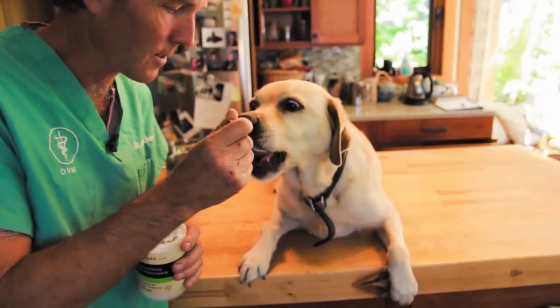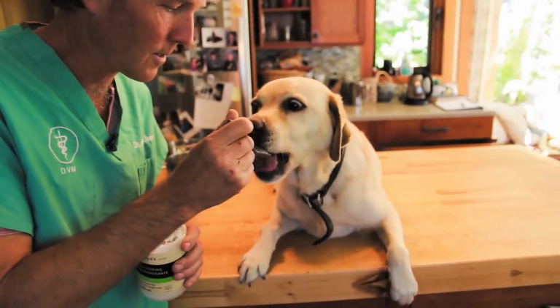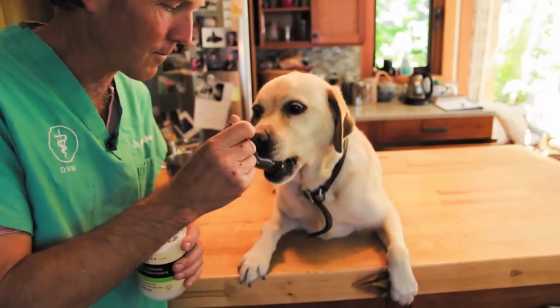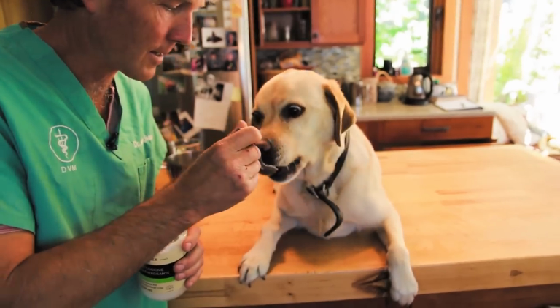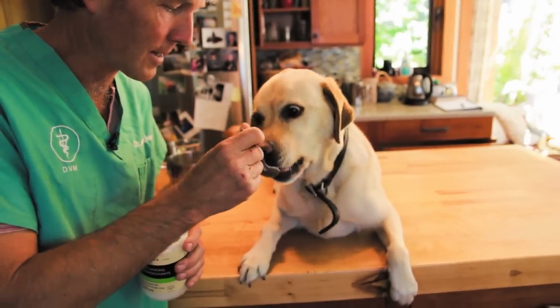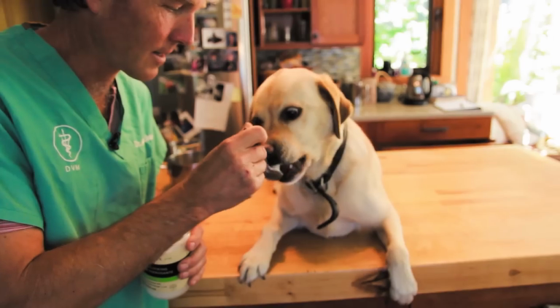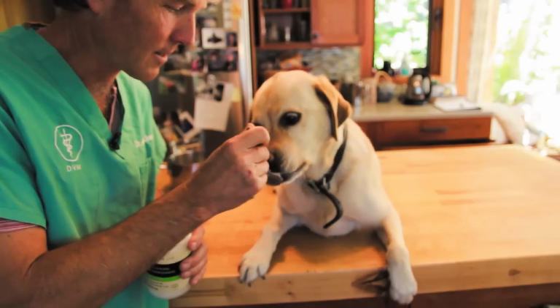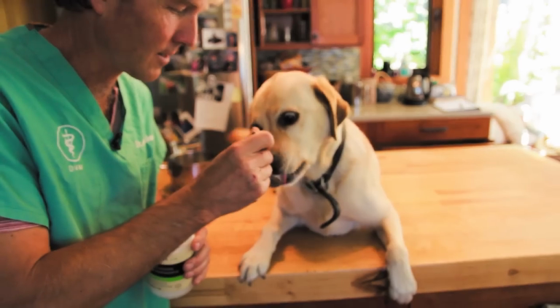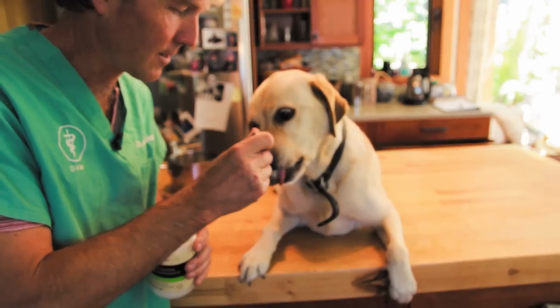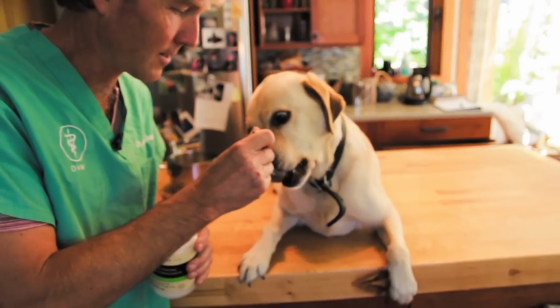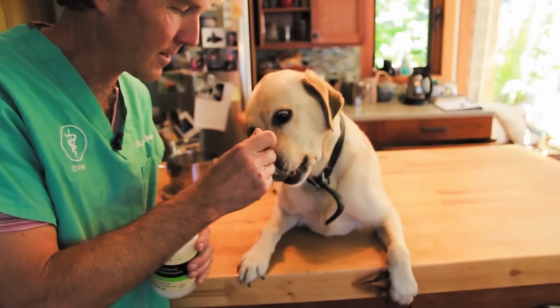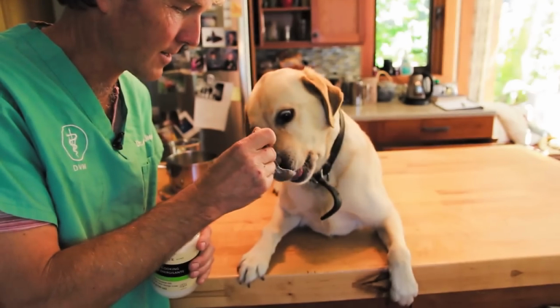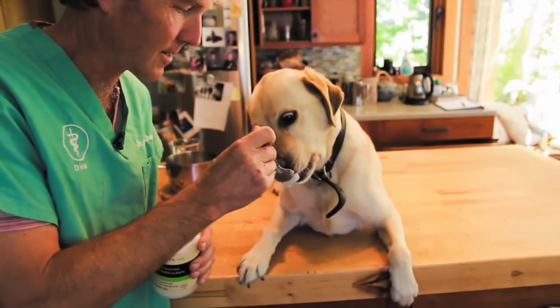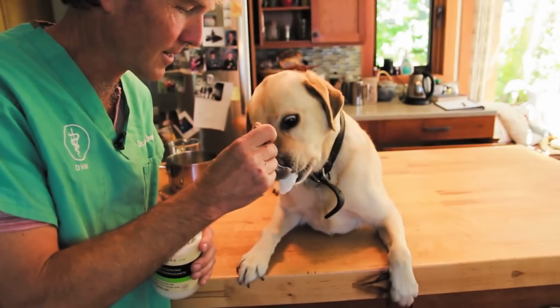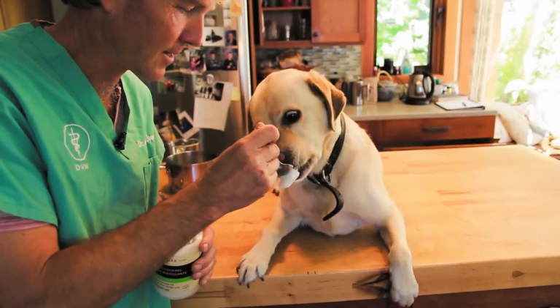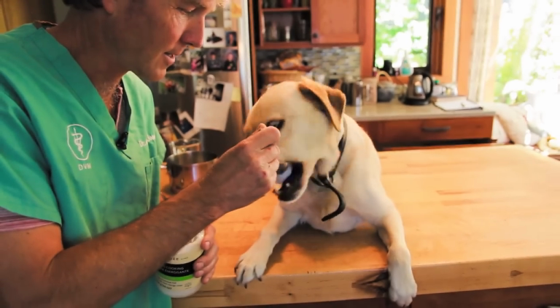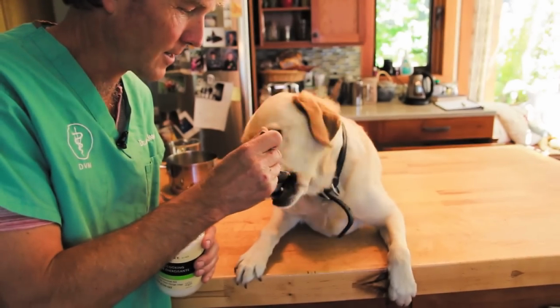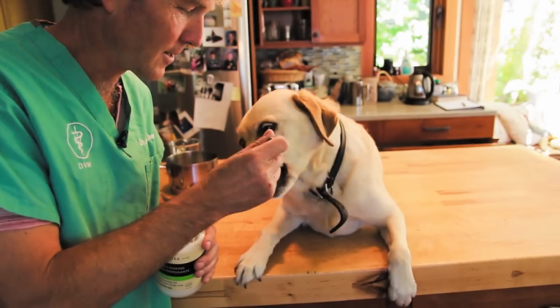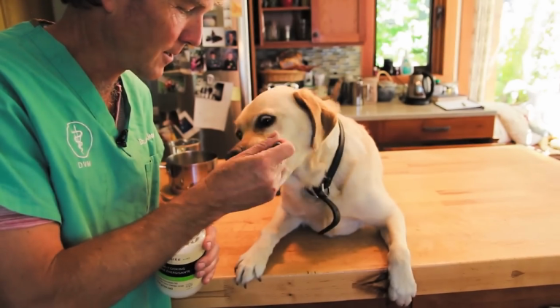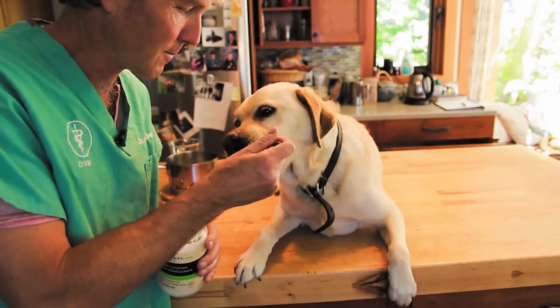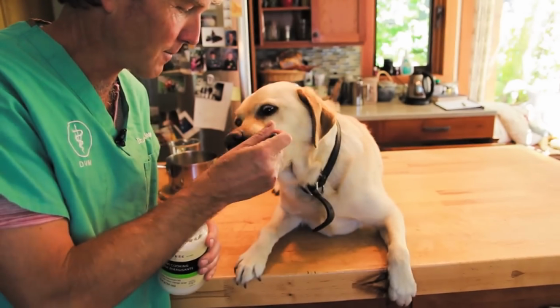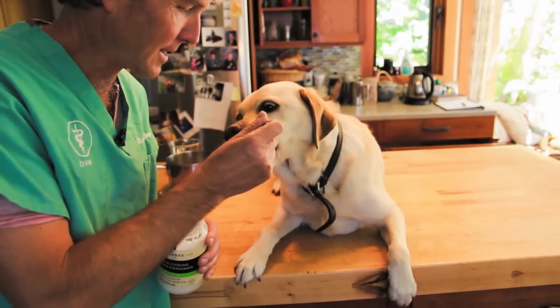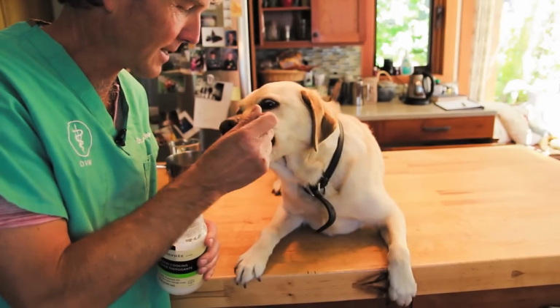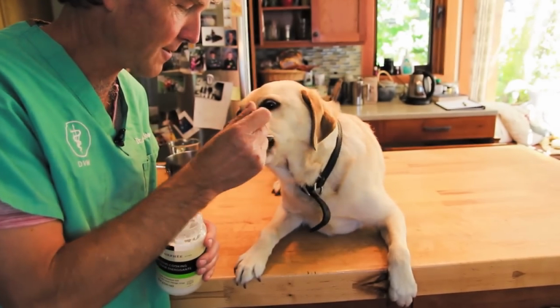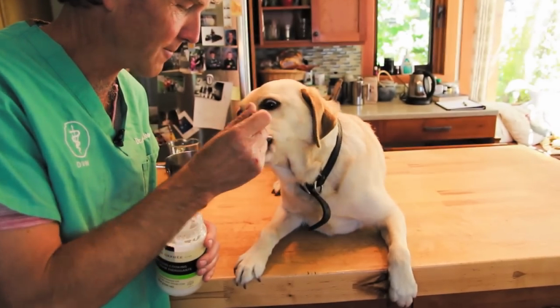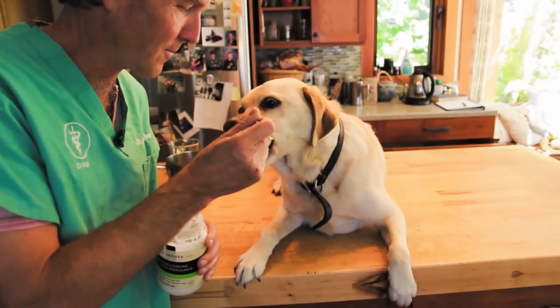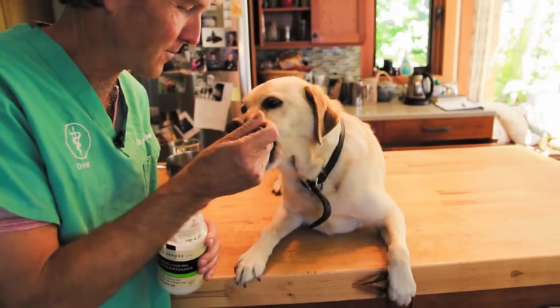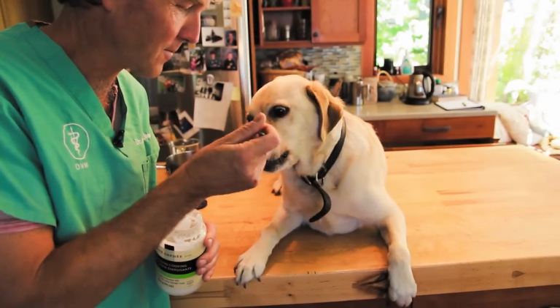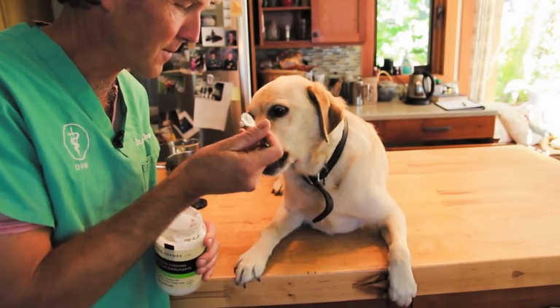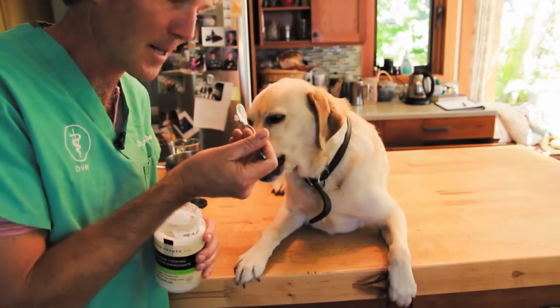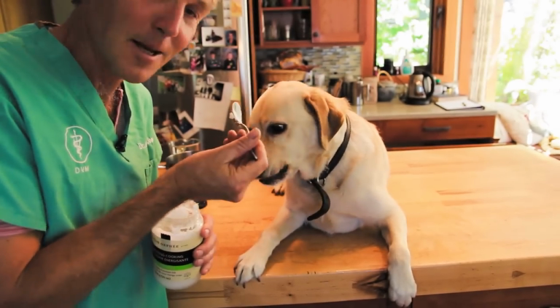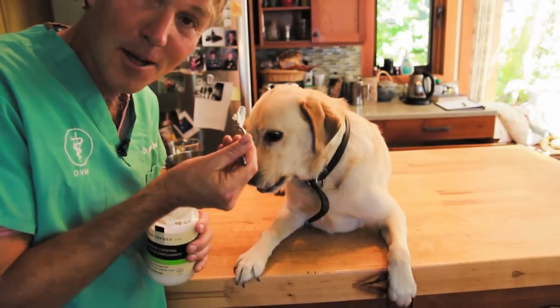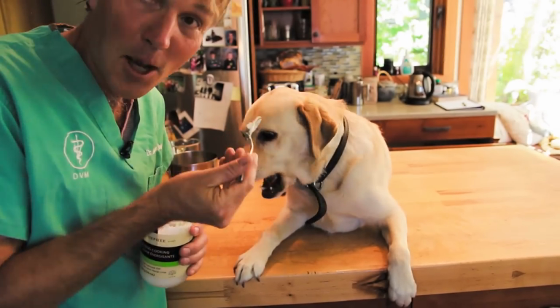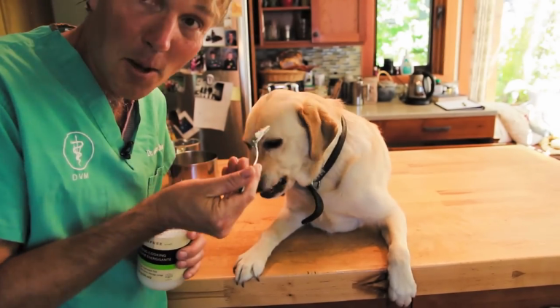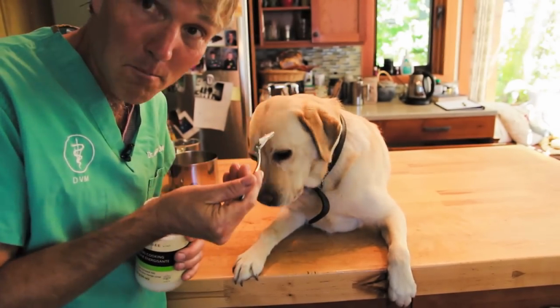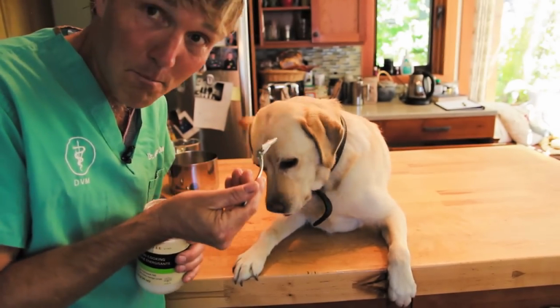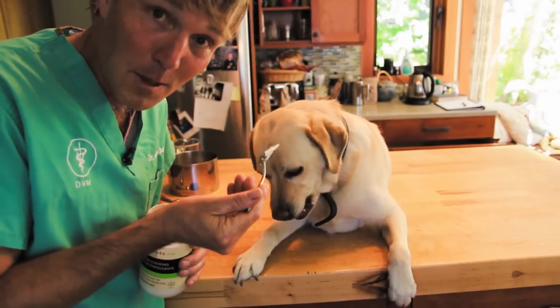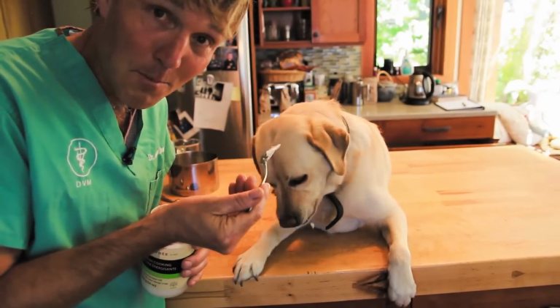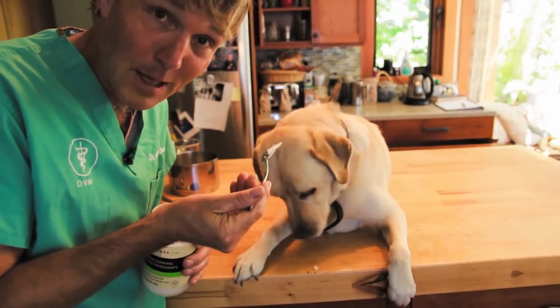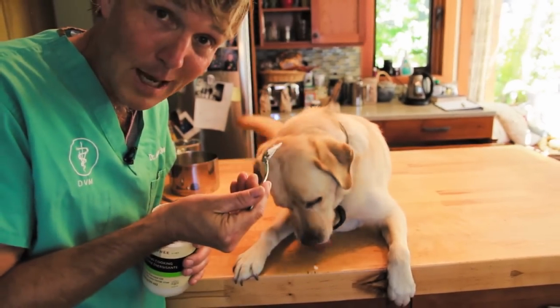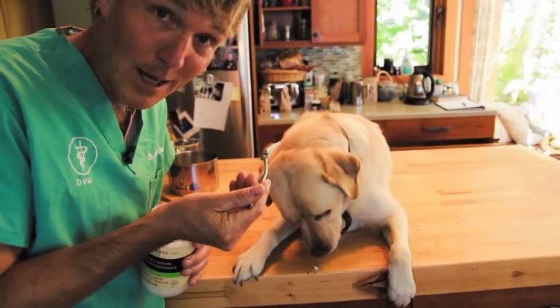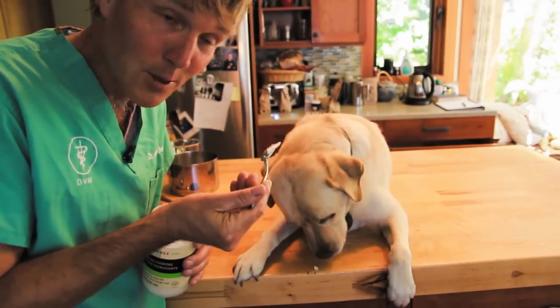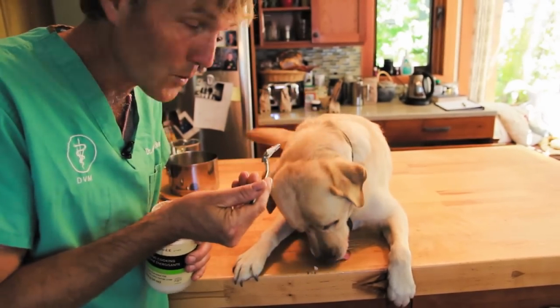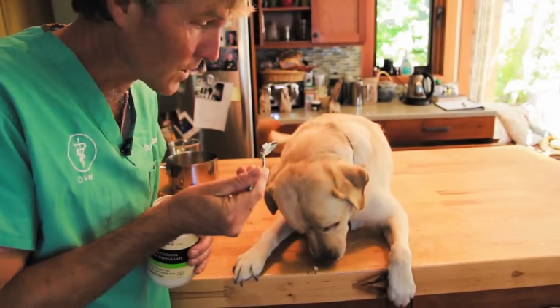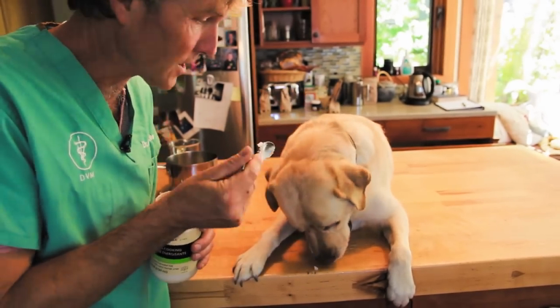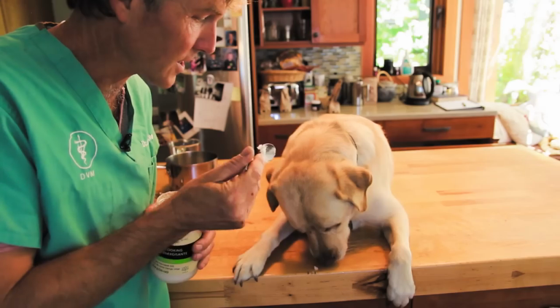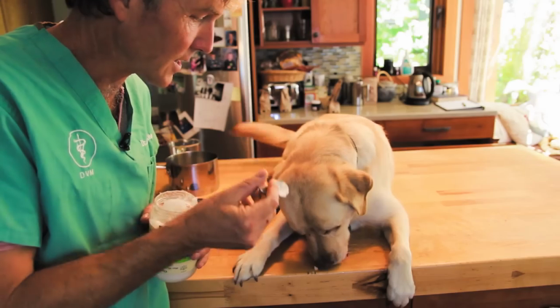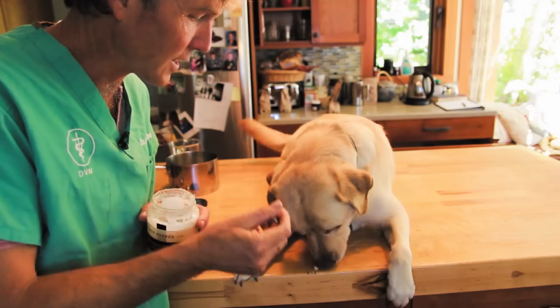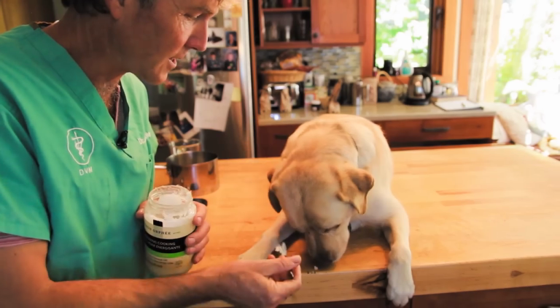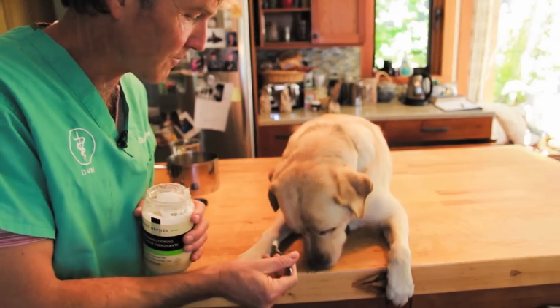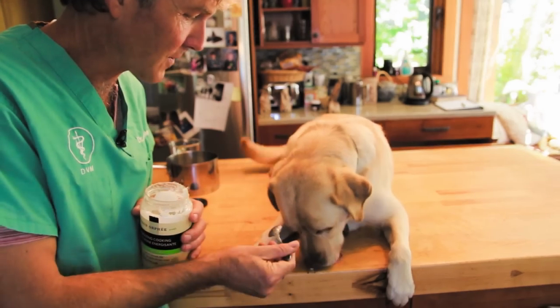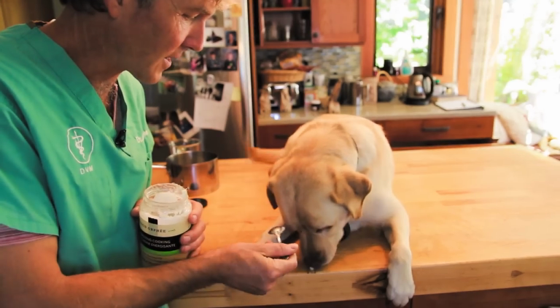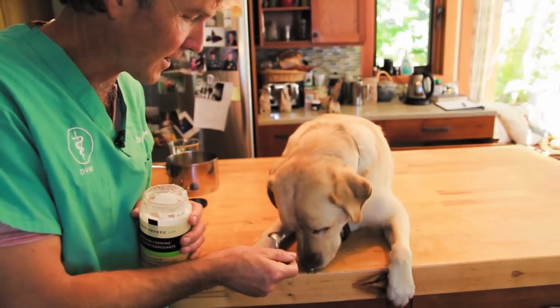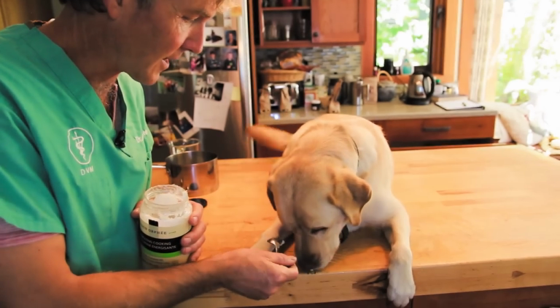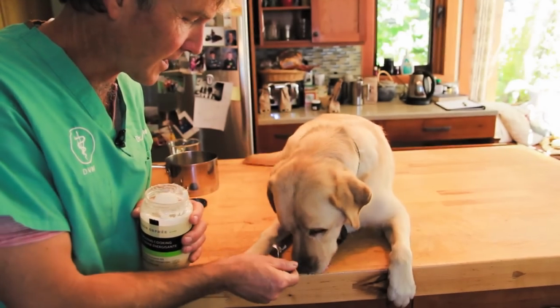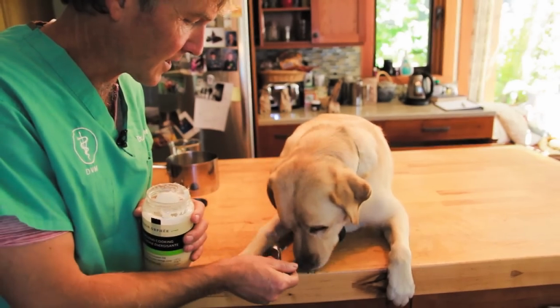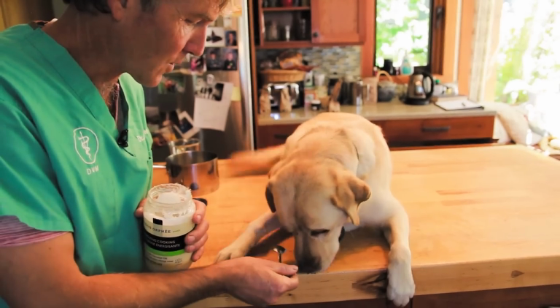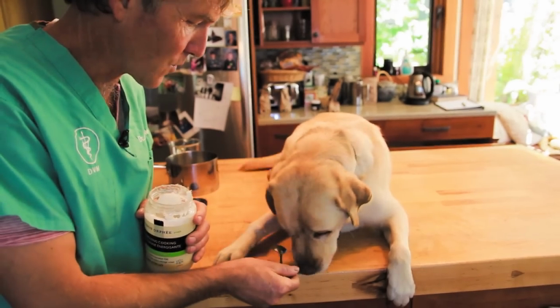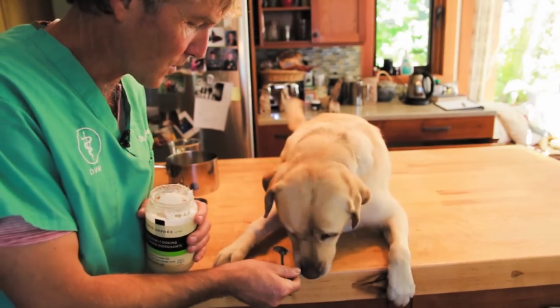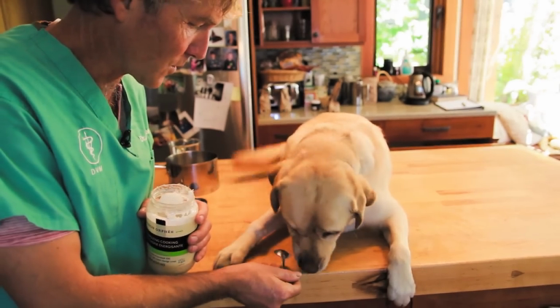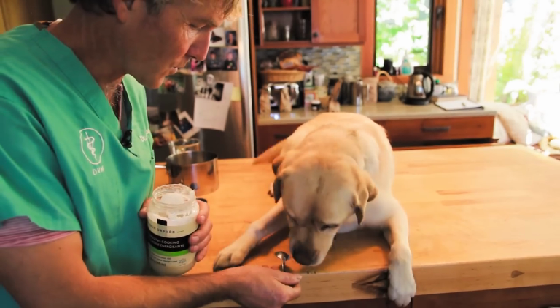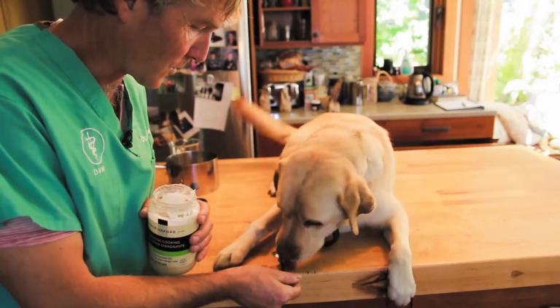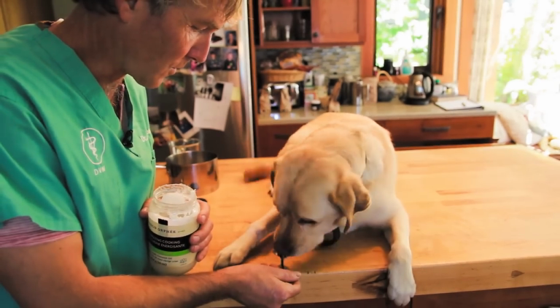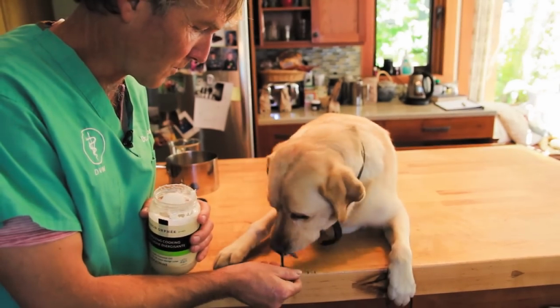I'm going to give Pippi a little over a teaspoon. As you can see, Pippi likes coconut oil.